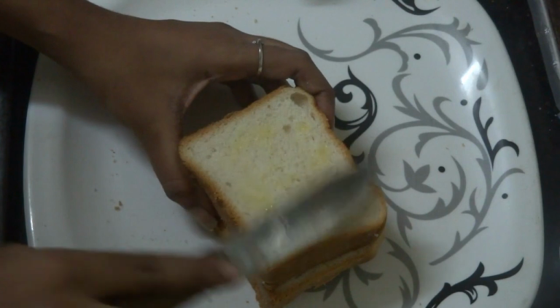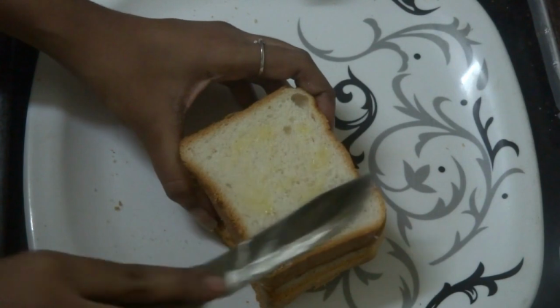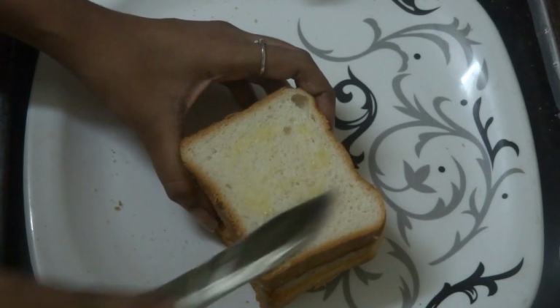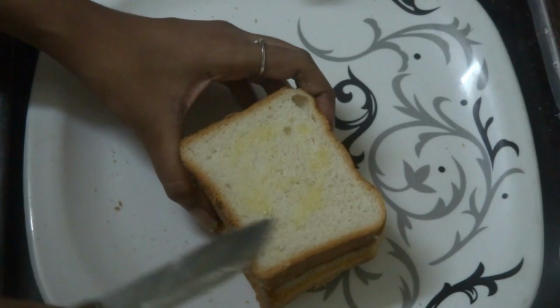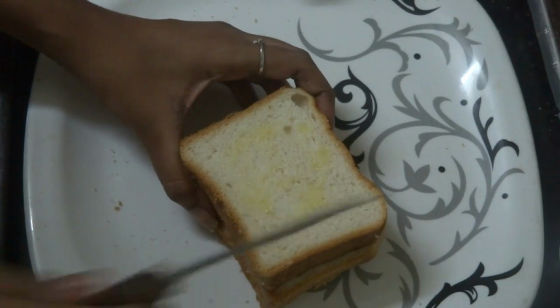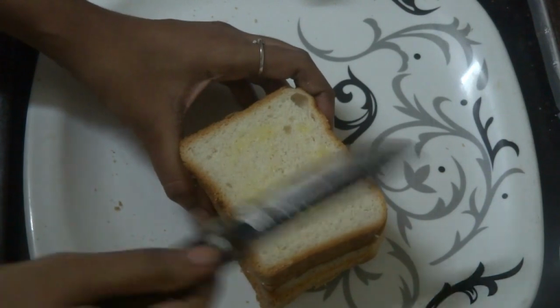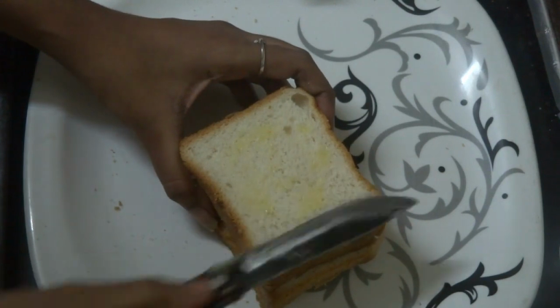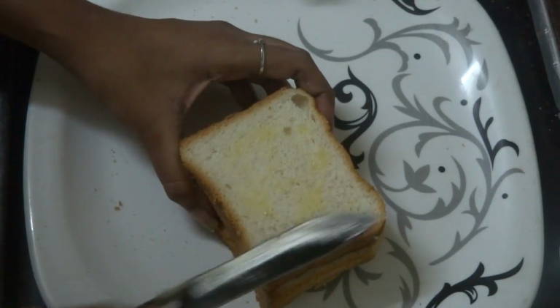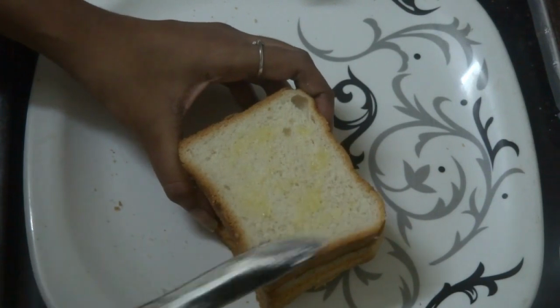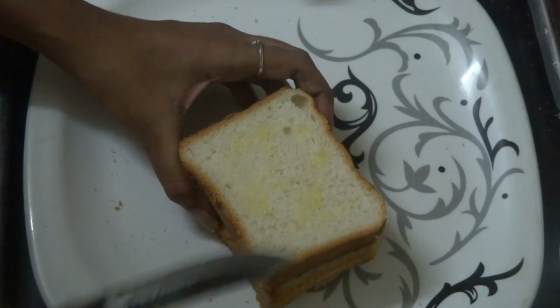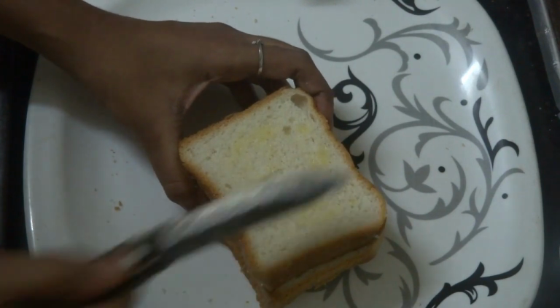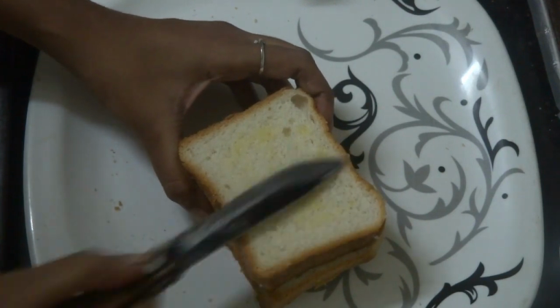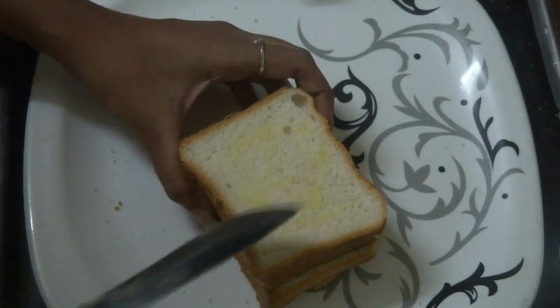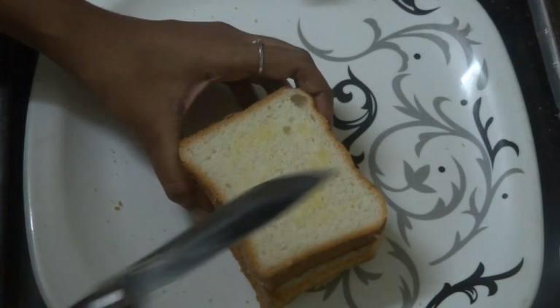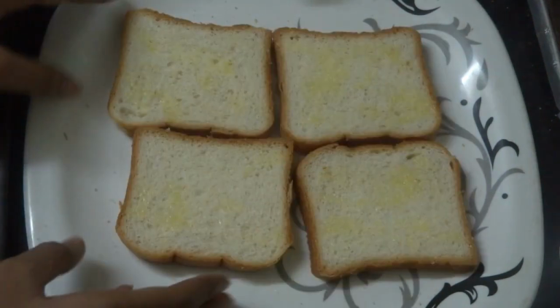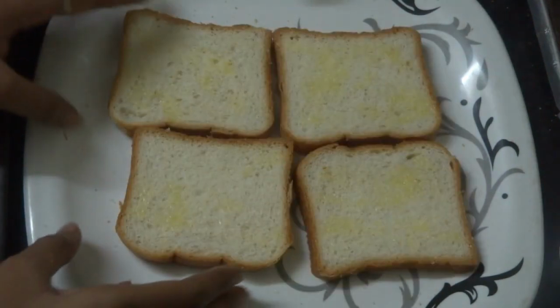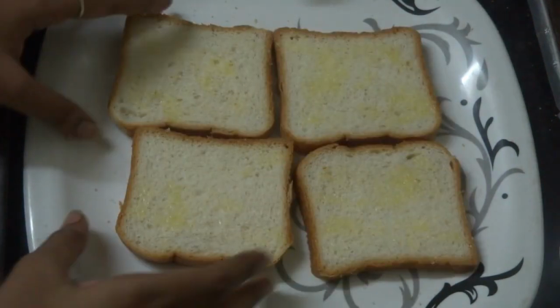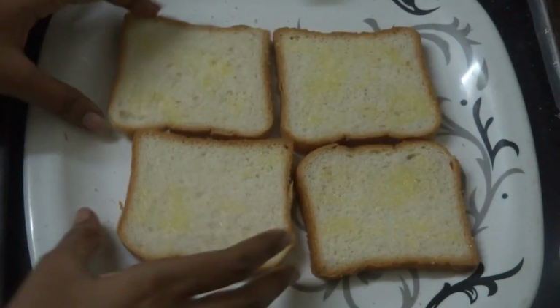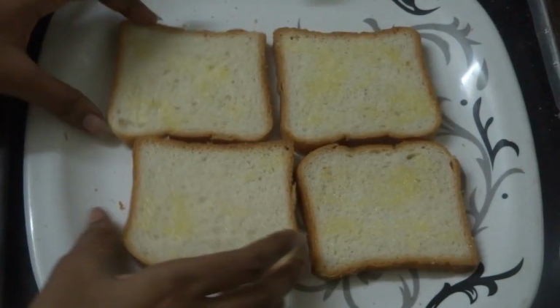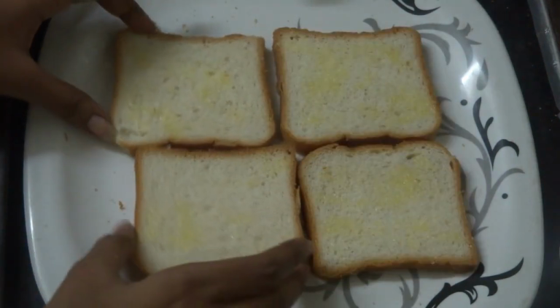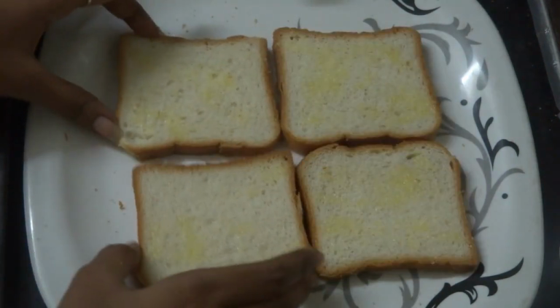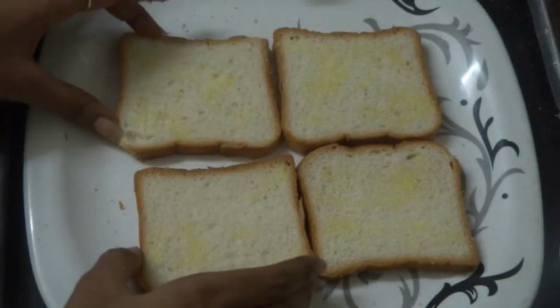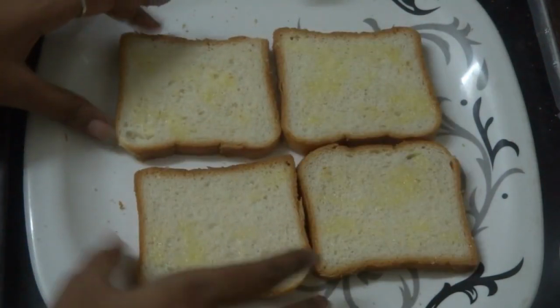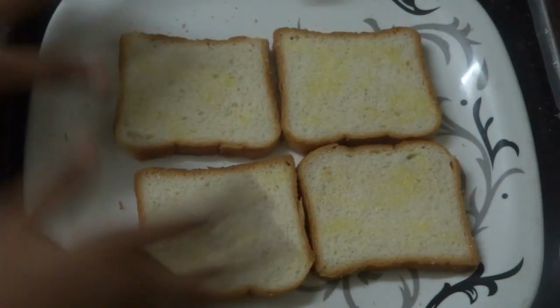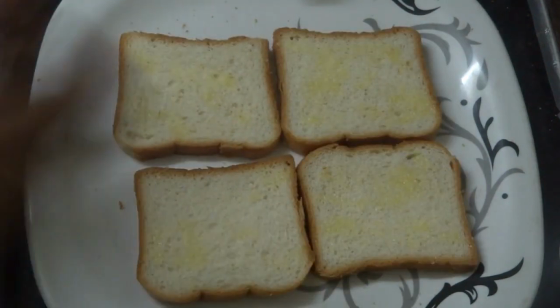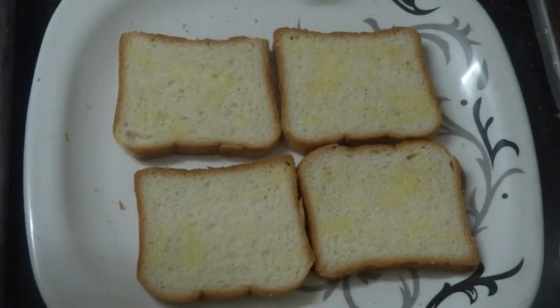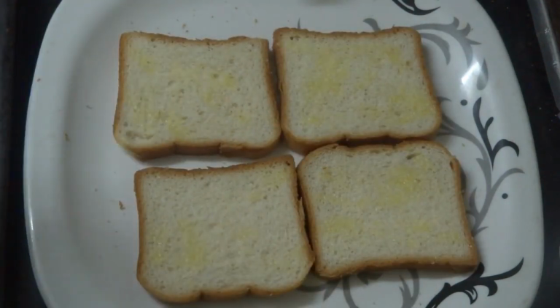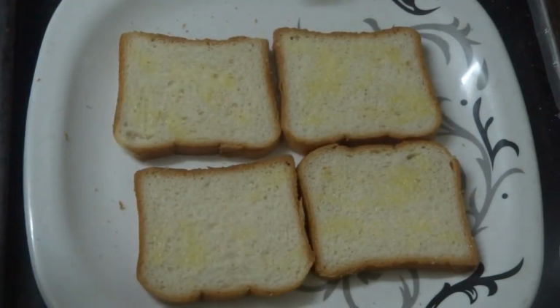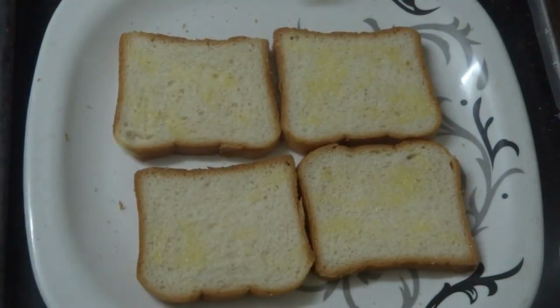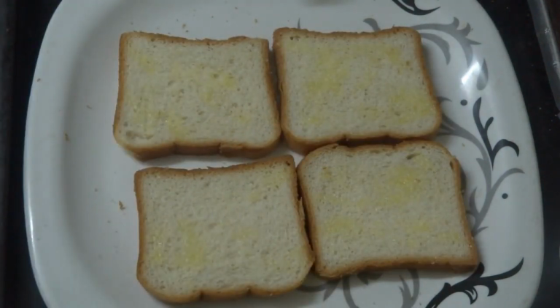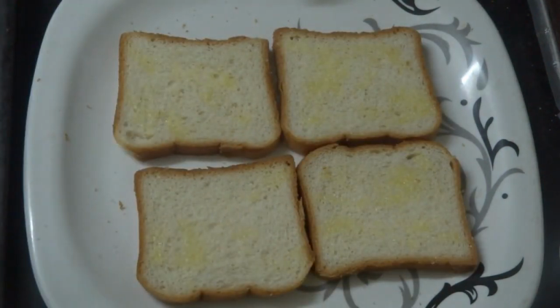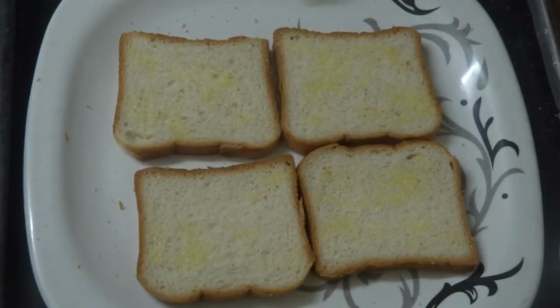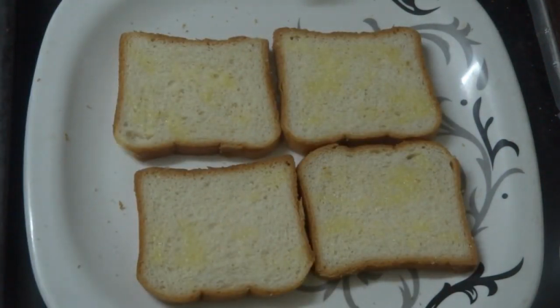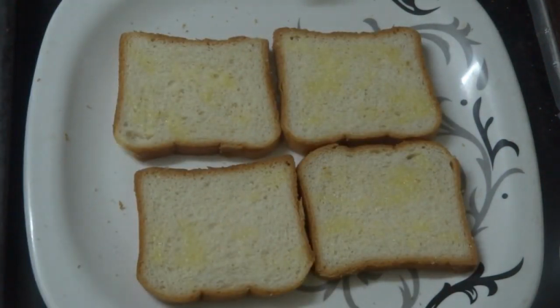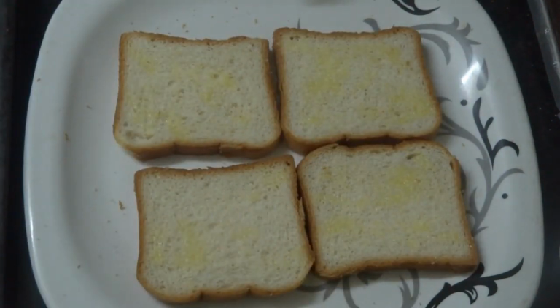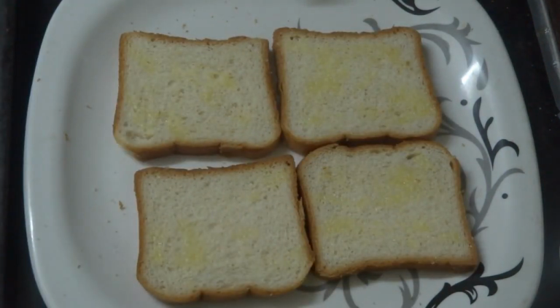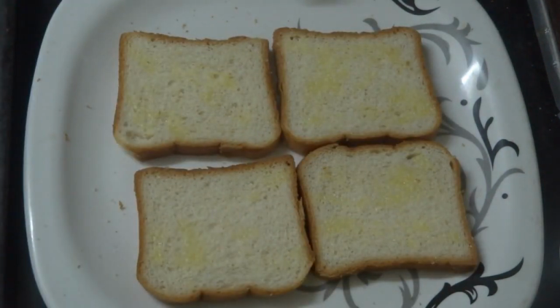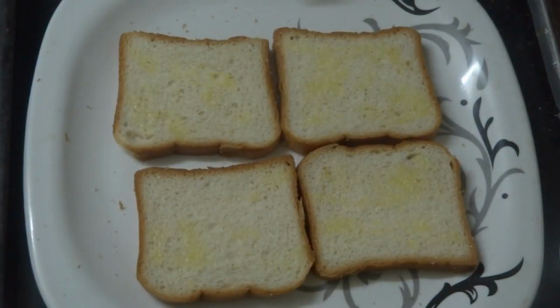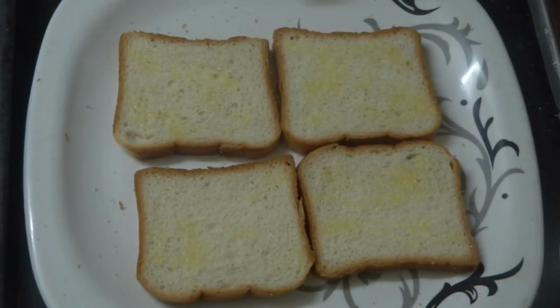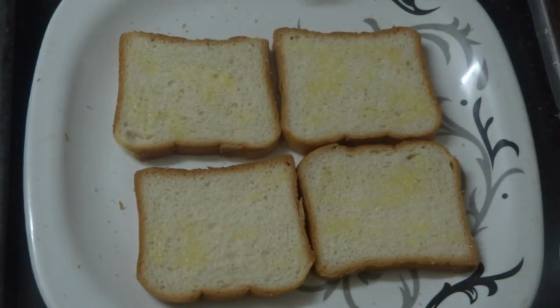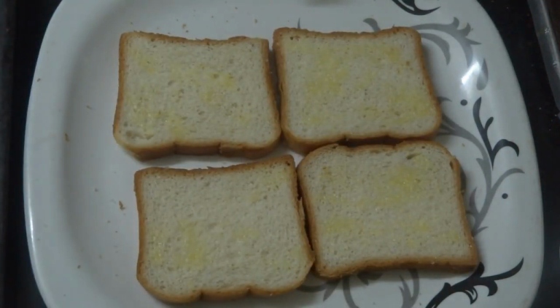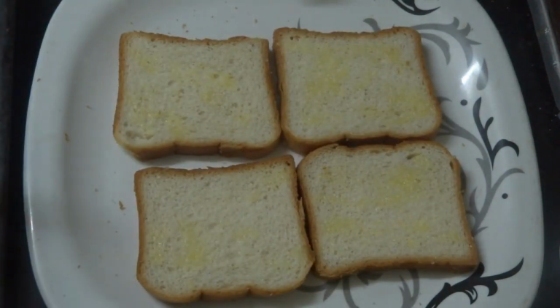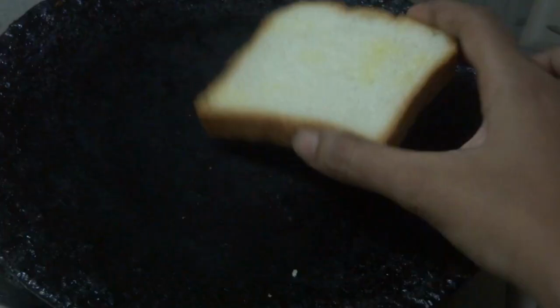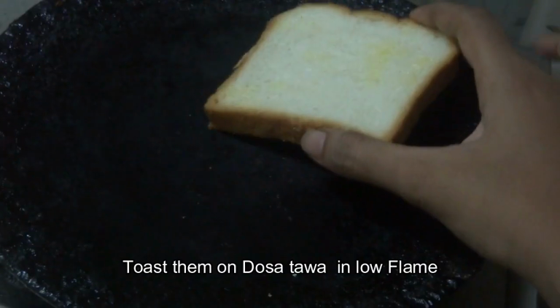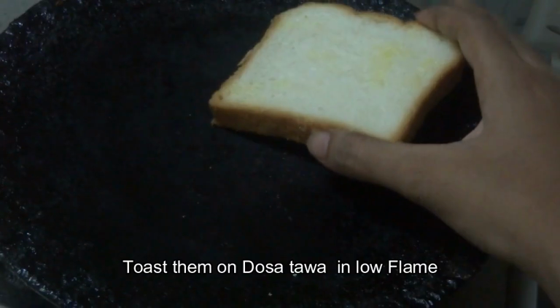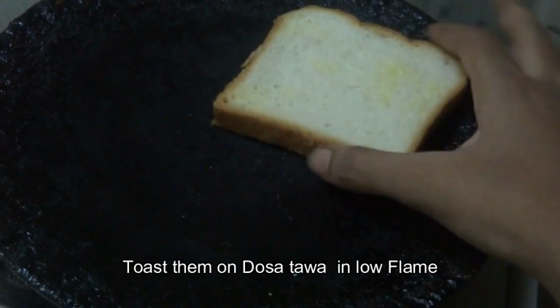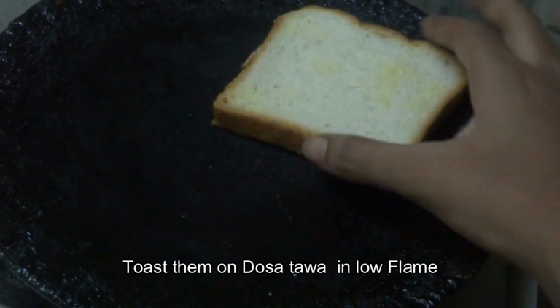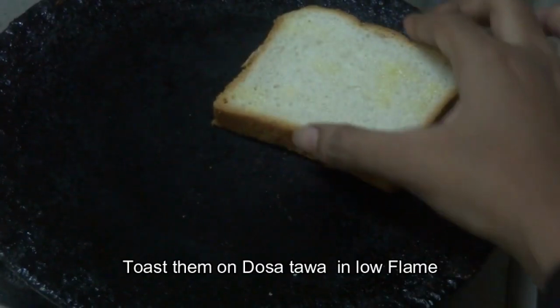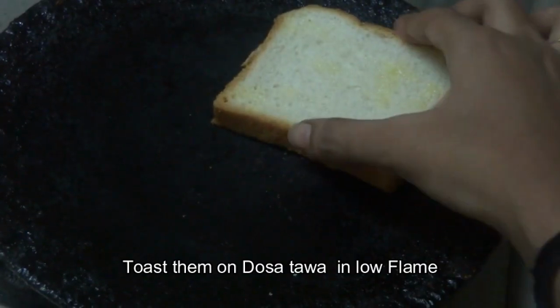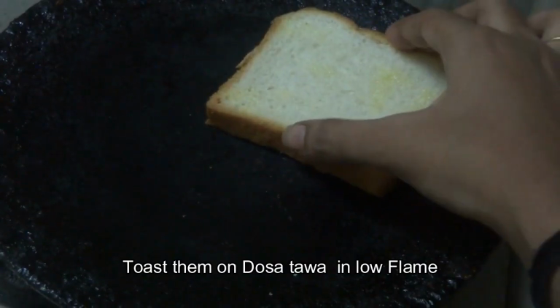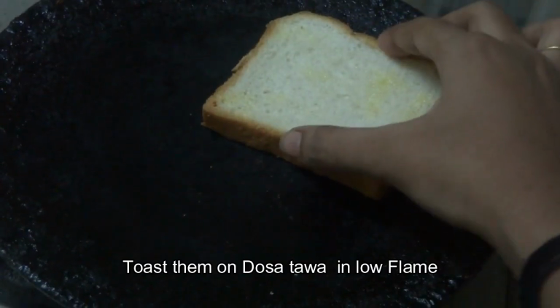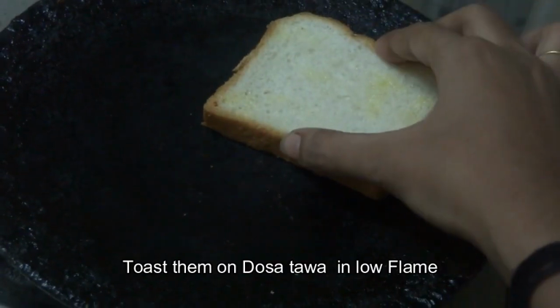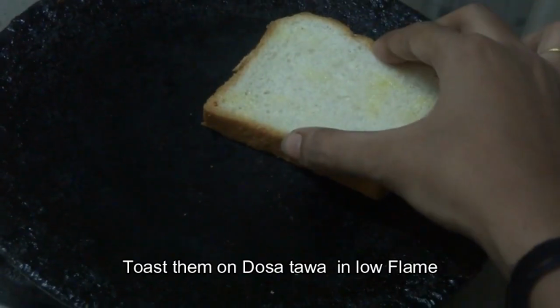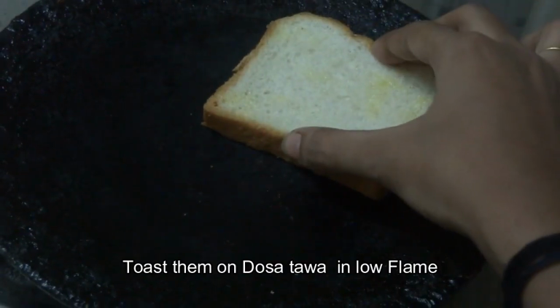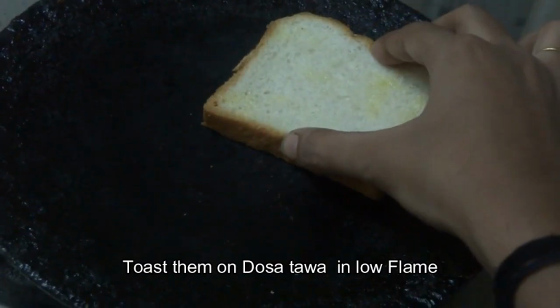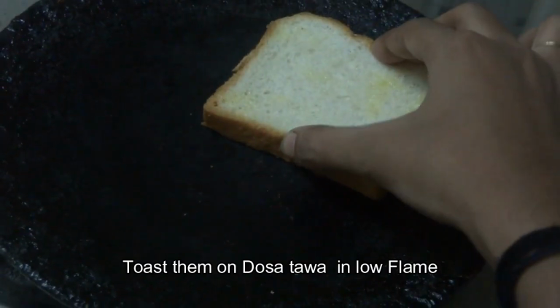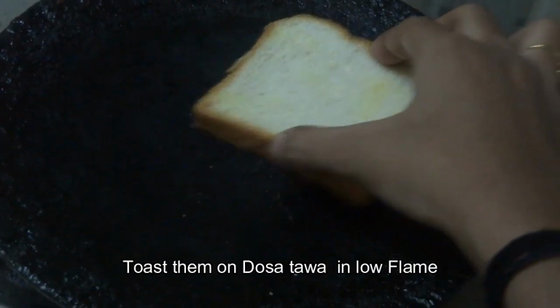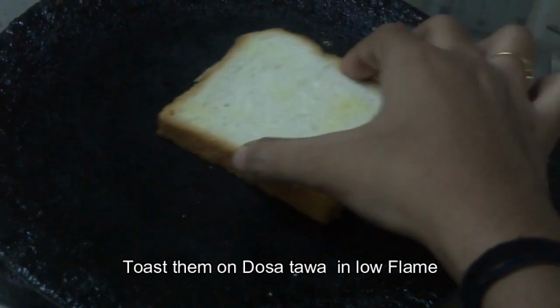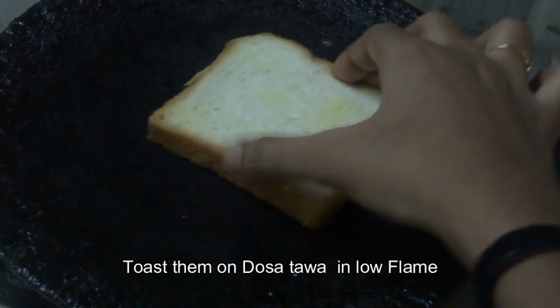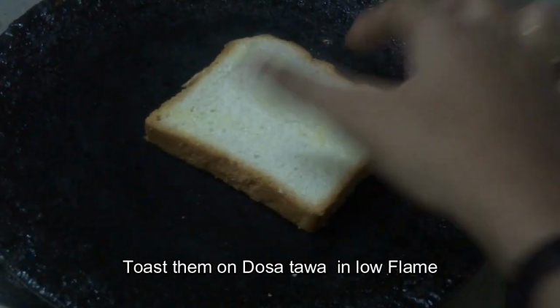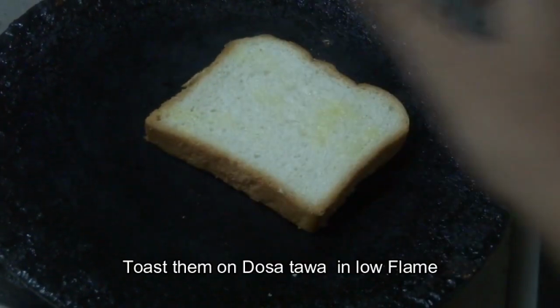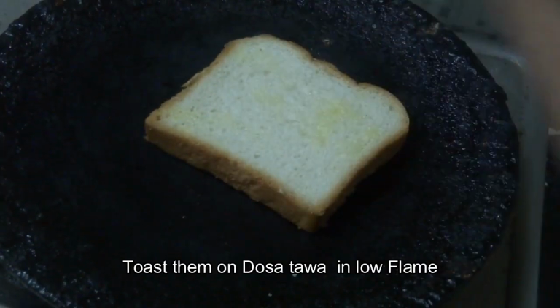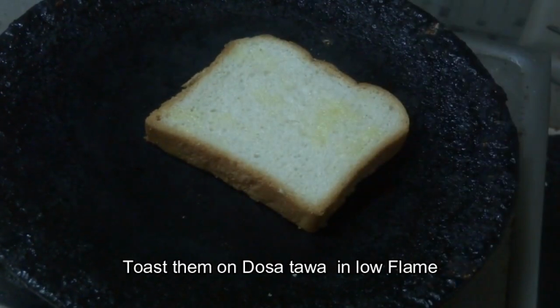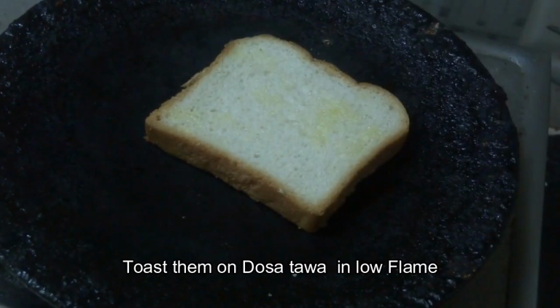I will taste it. After the heat, we will add the bread and fry it in a low flame.